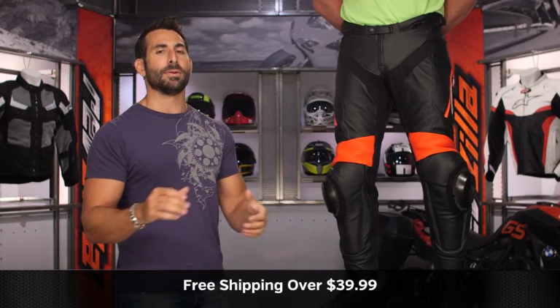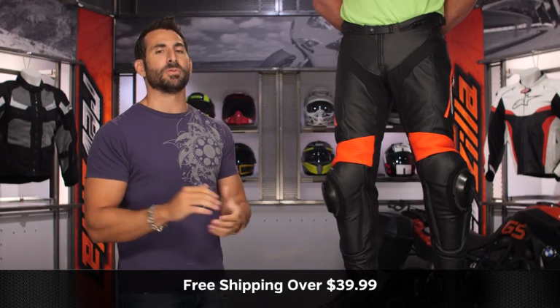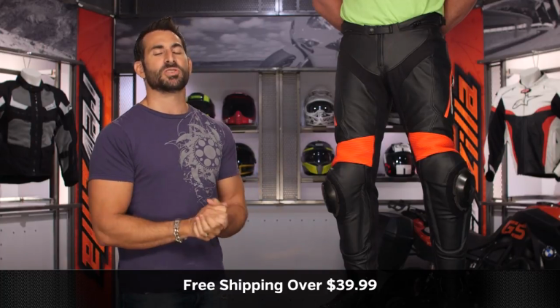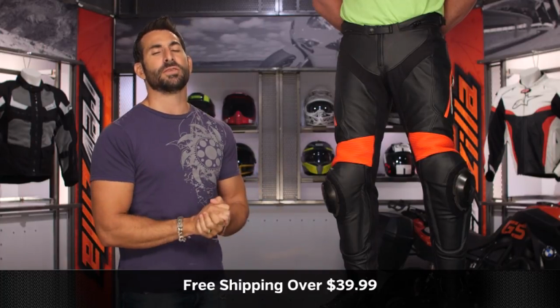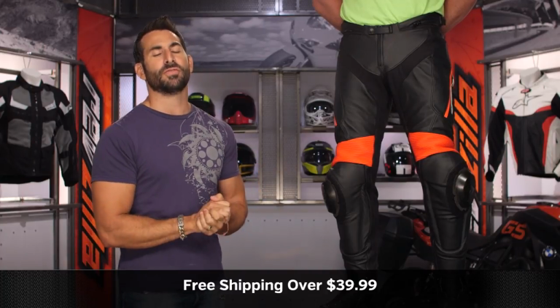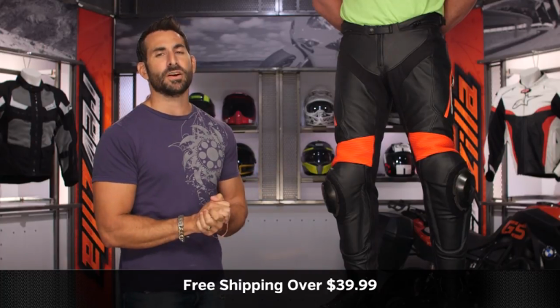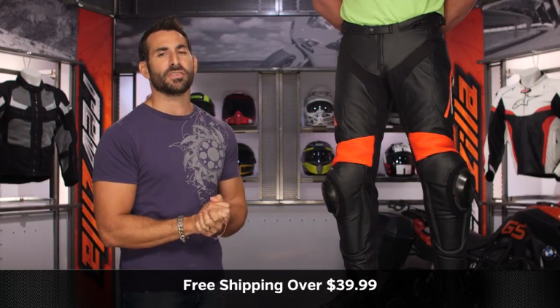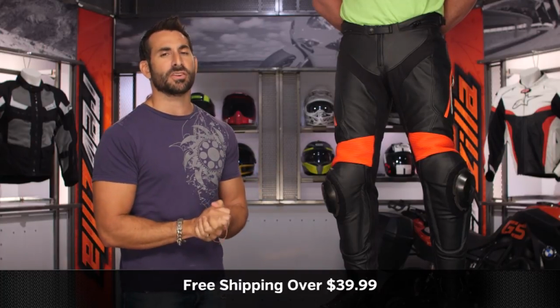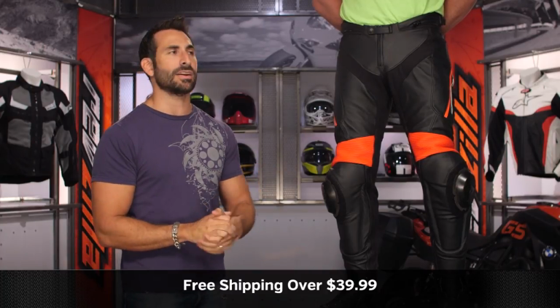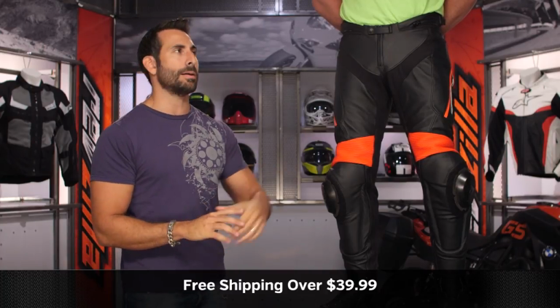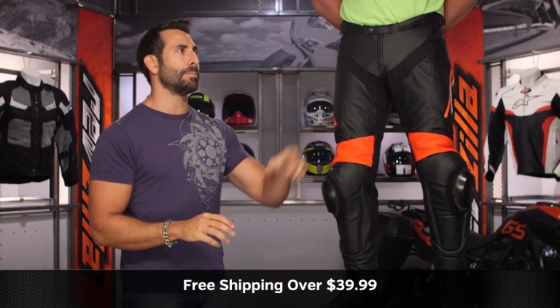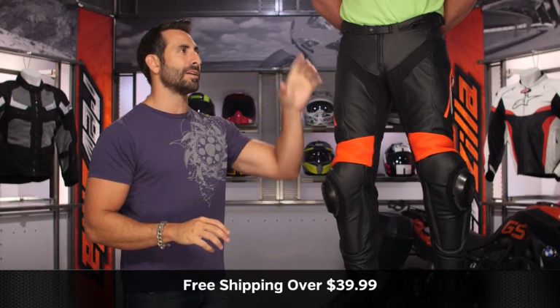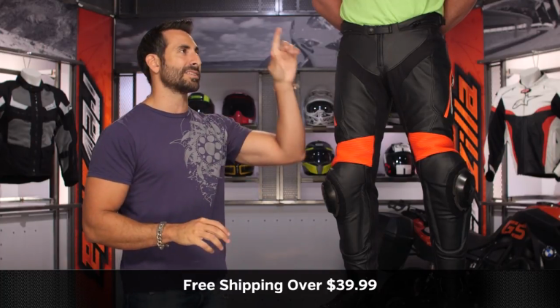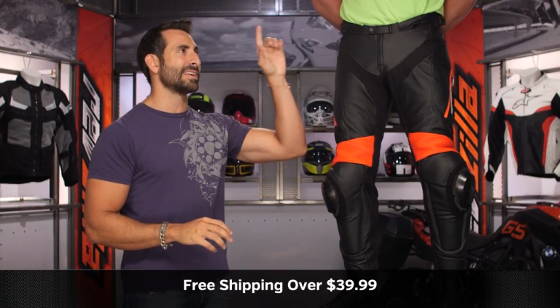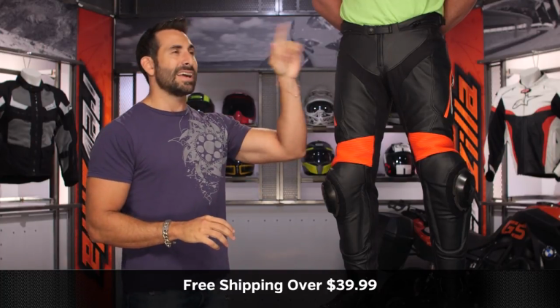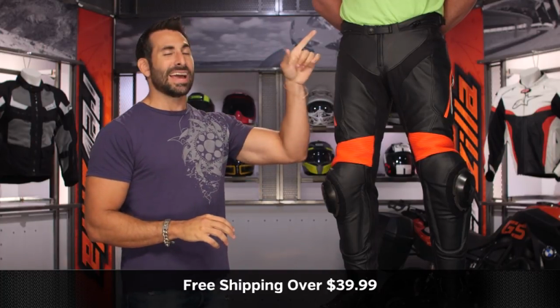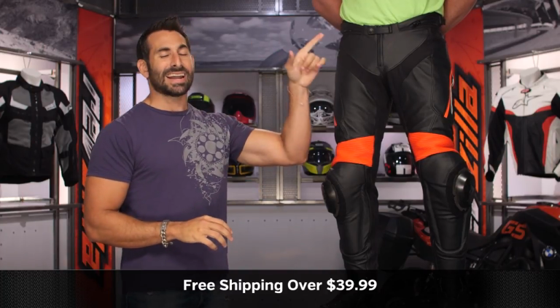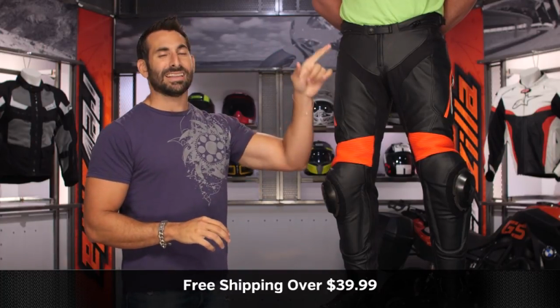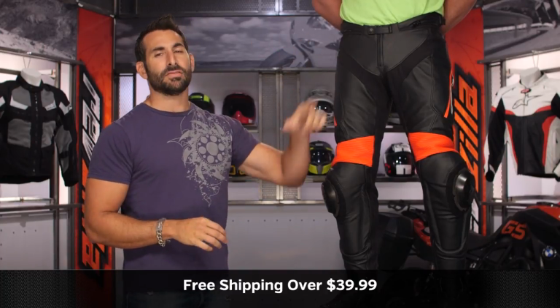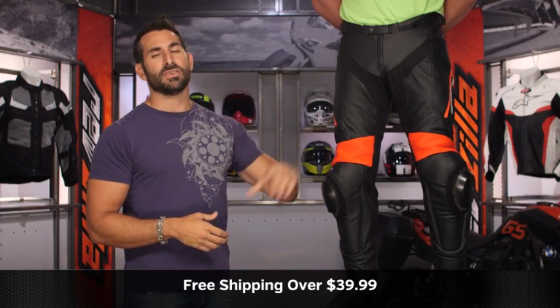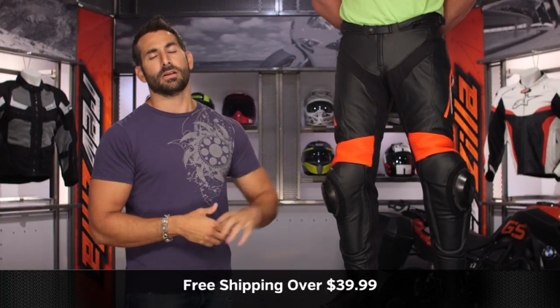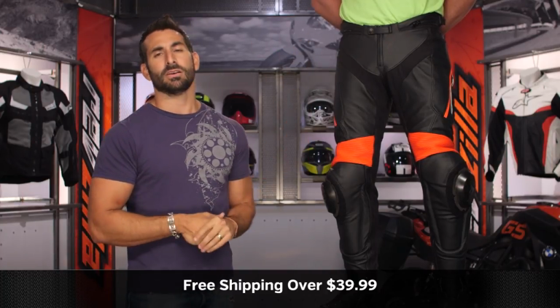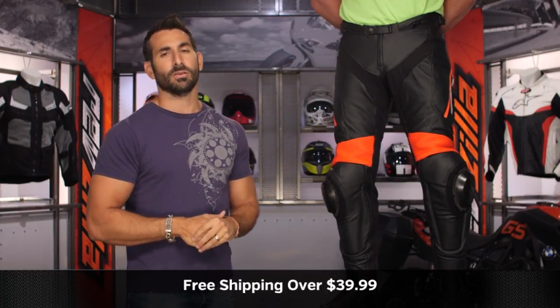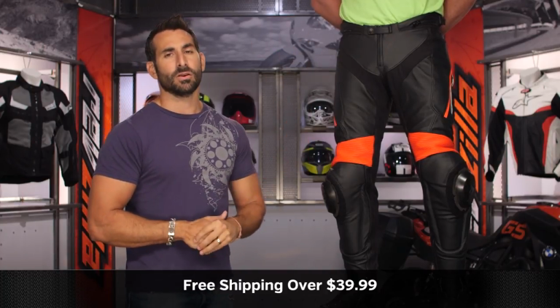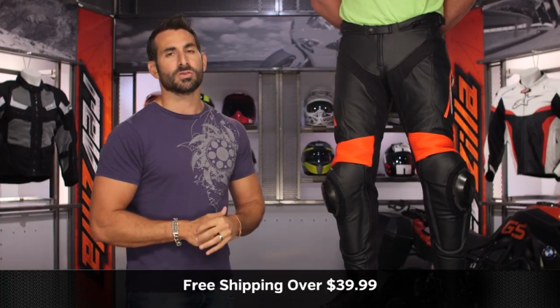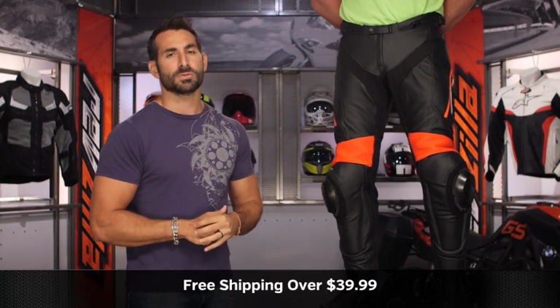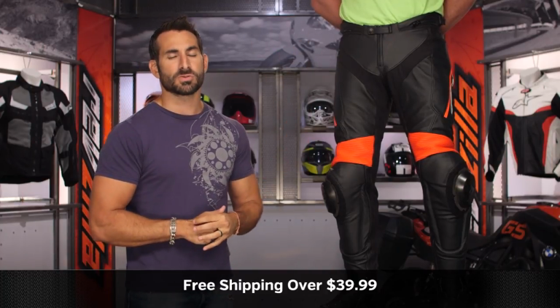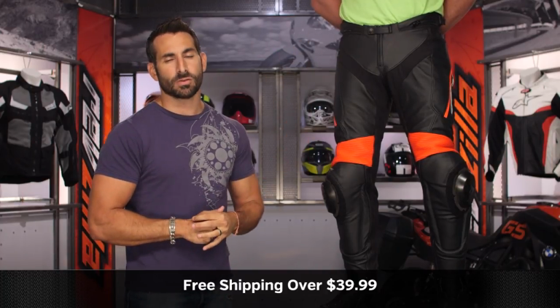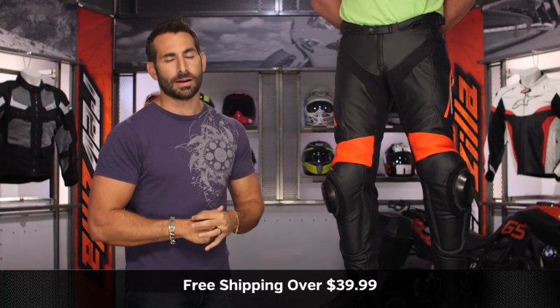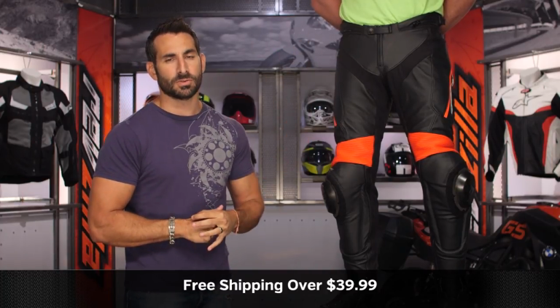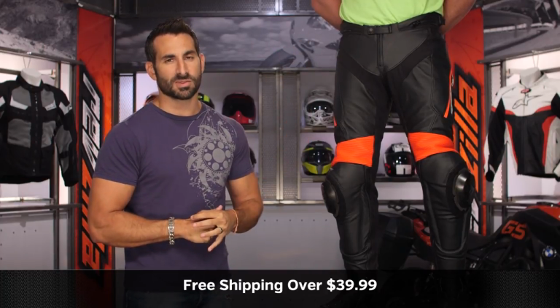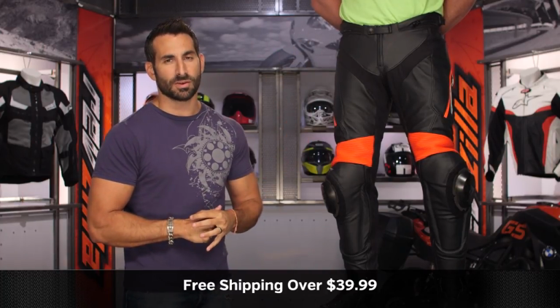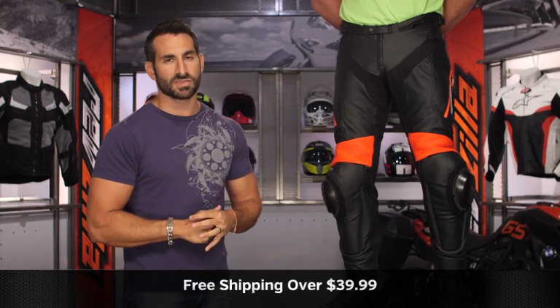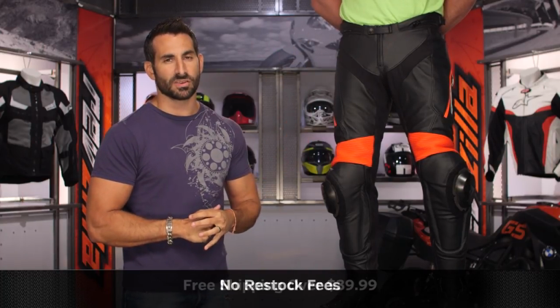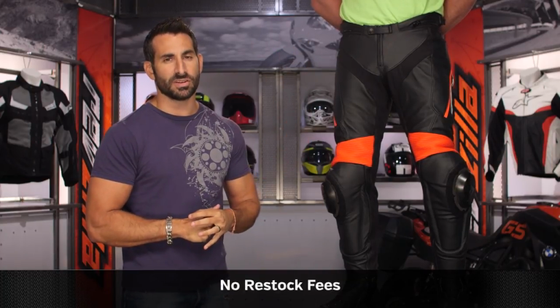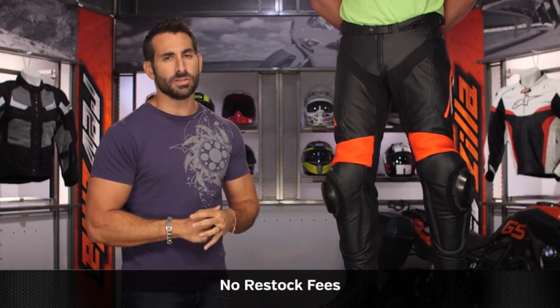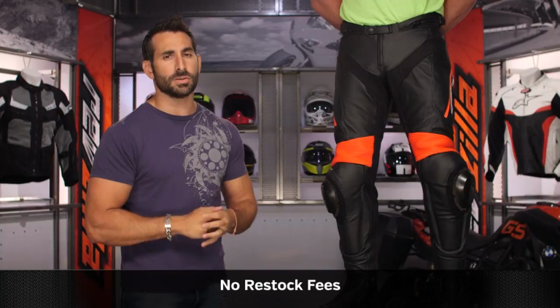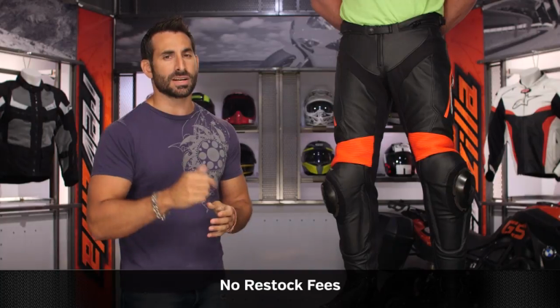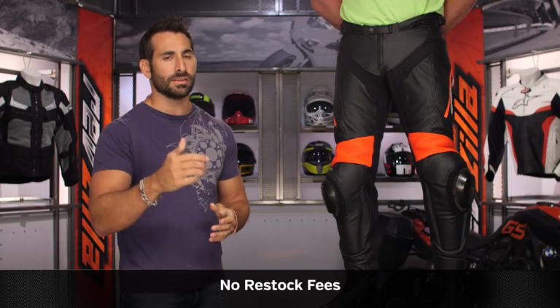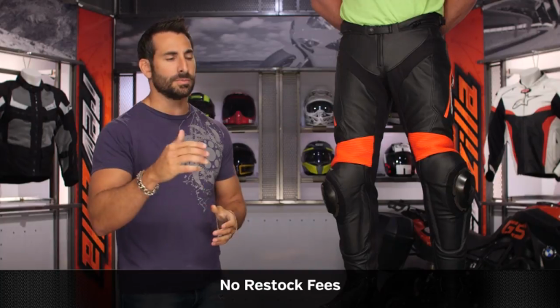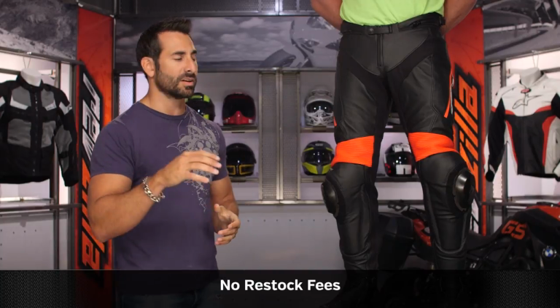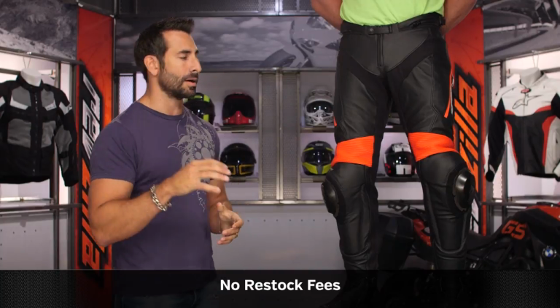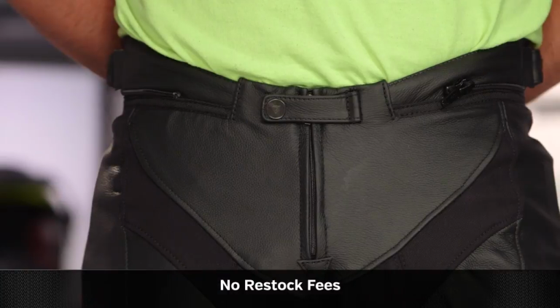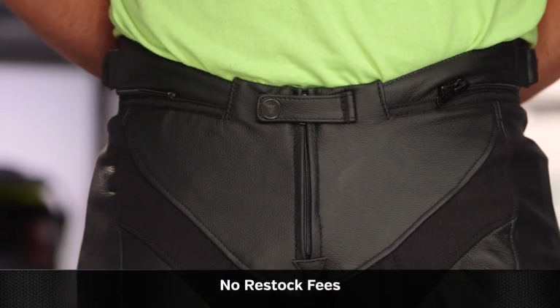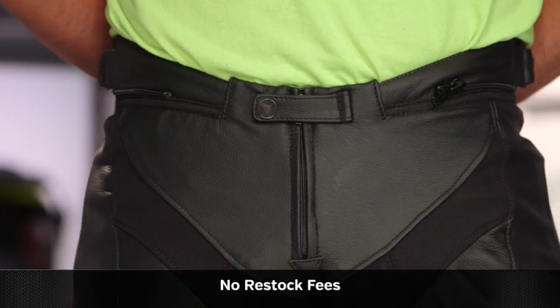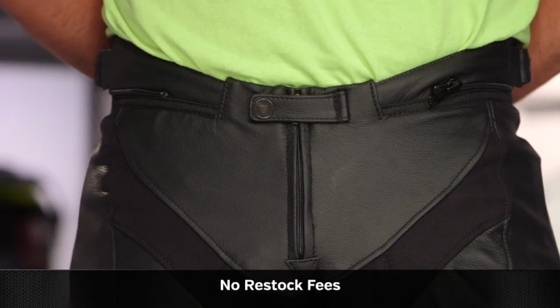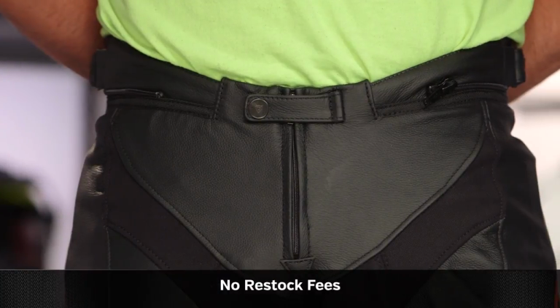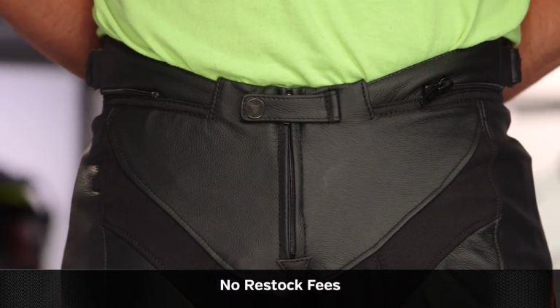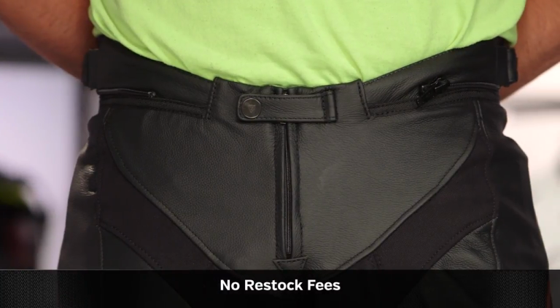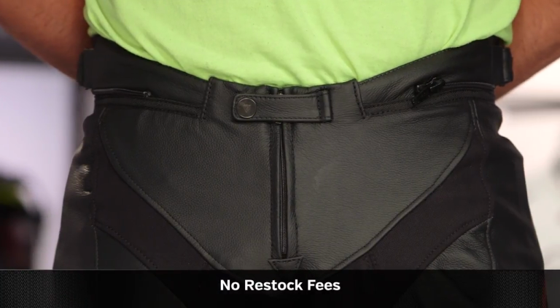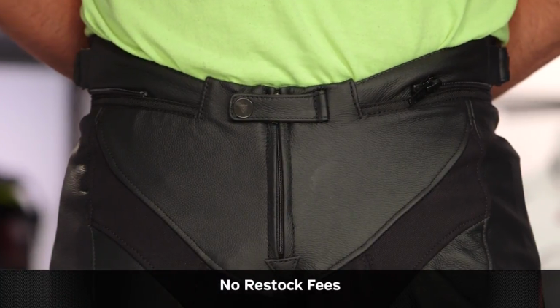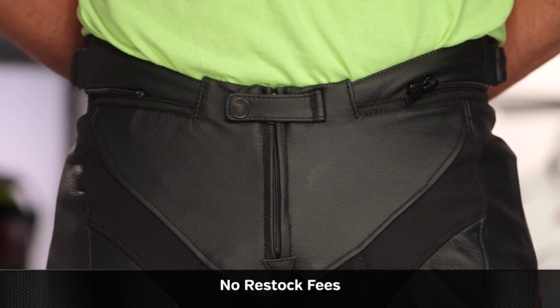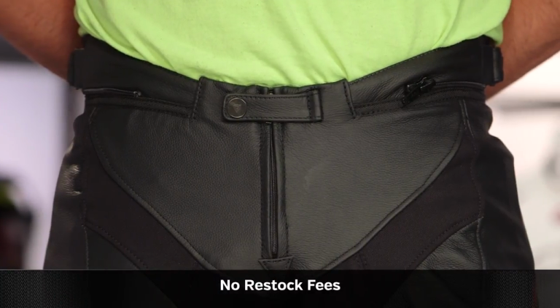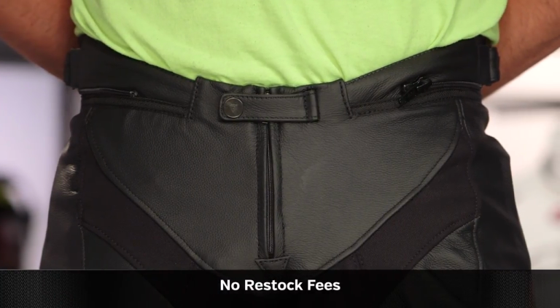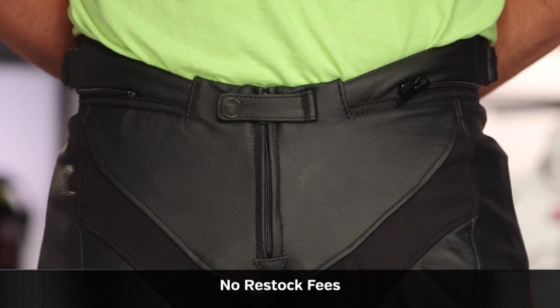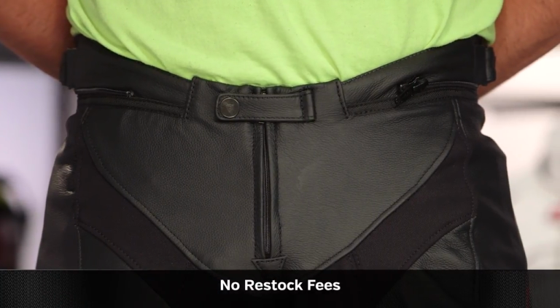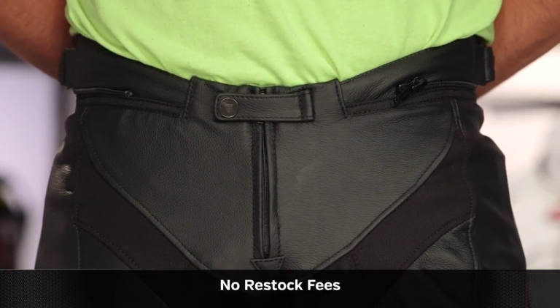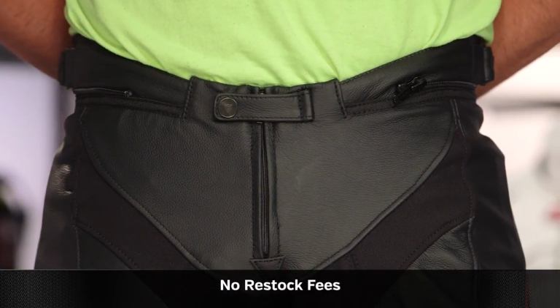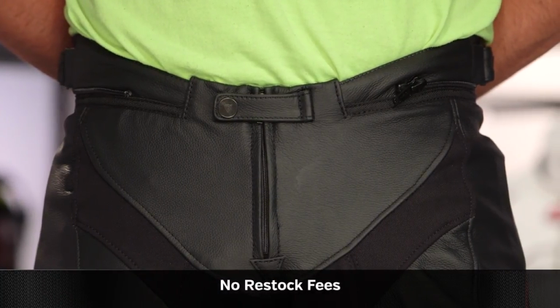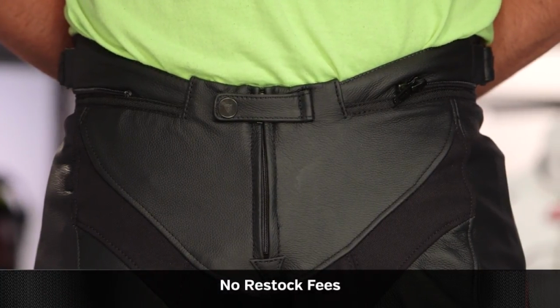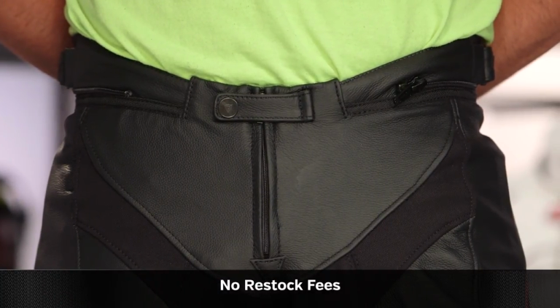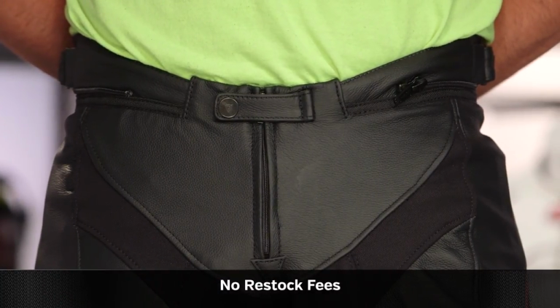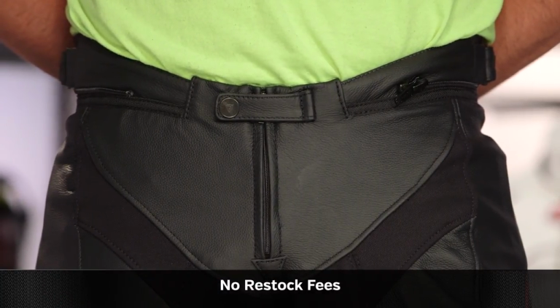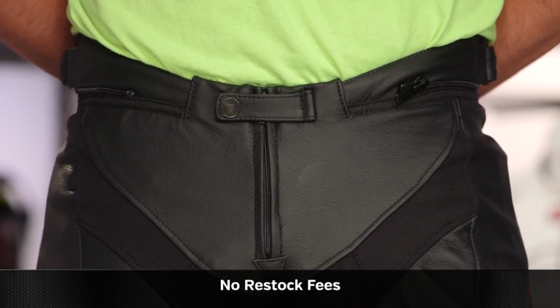Ship free over $39. Click our logo and subscribe to us at RevZilla on our YouTube channel. Leave your comments, questions, and feedback on the new Delta Pro 3.